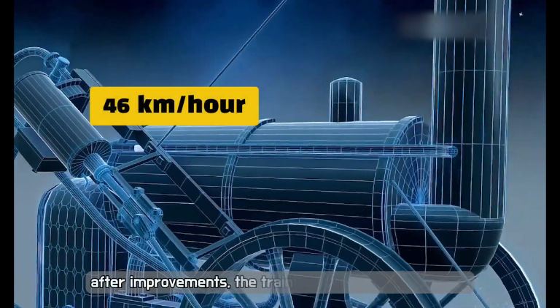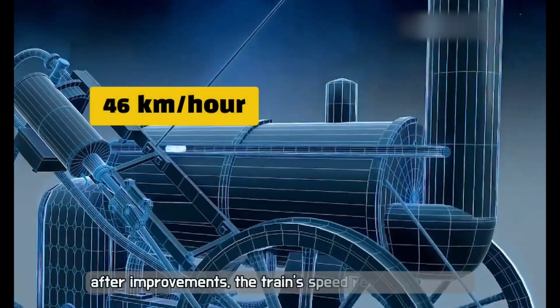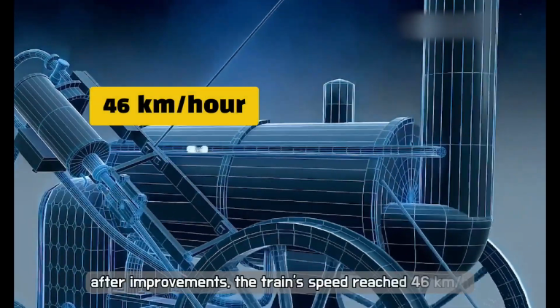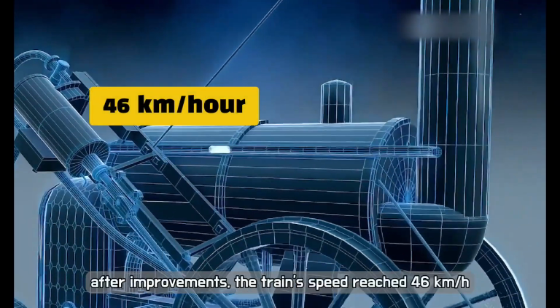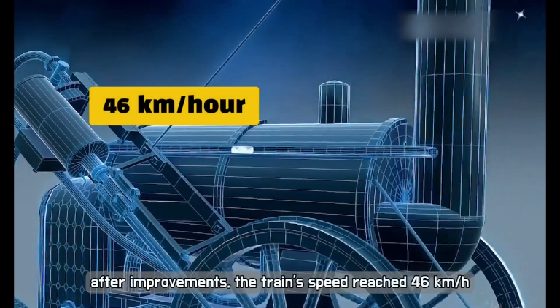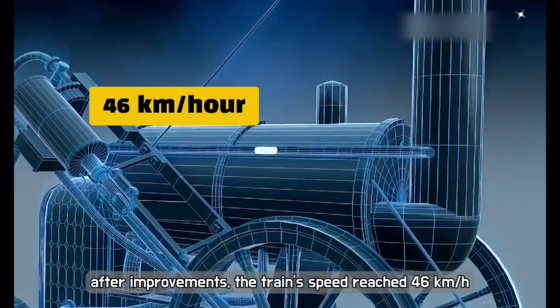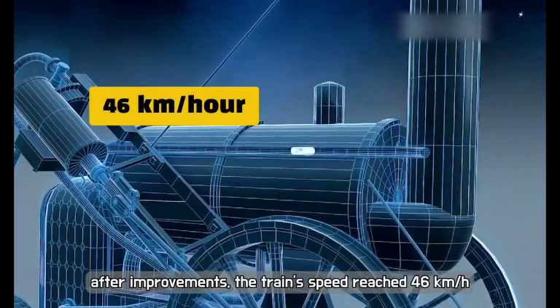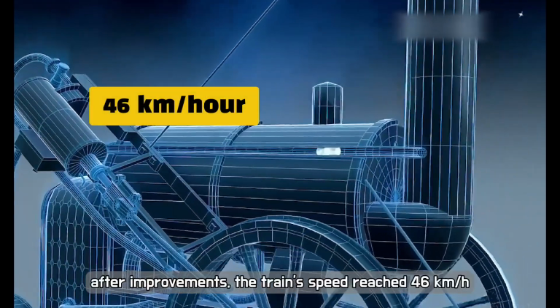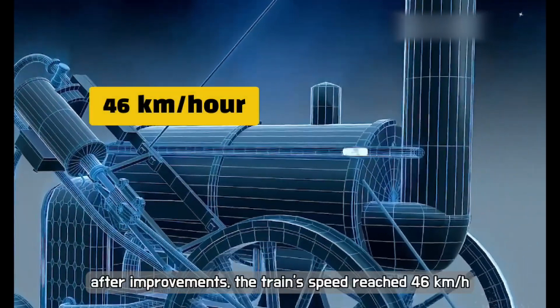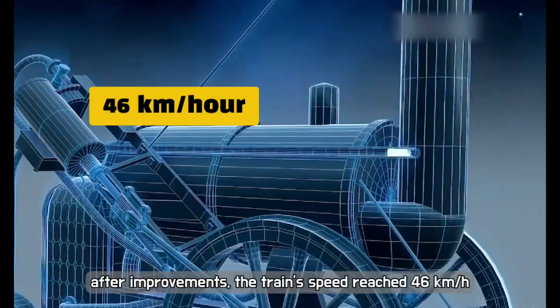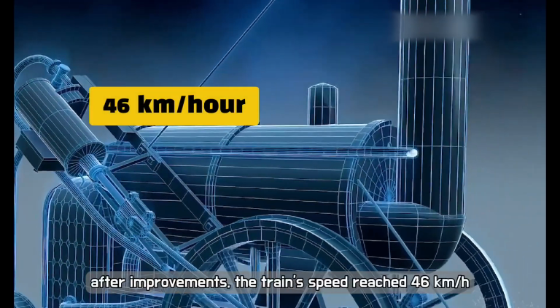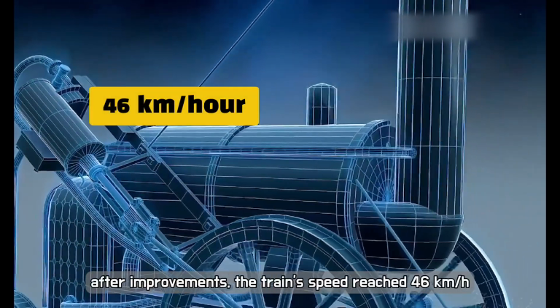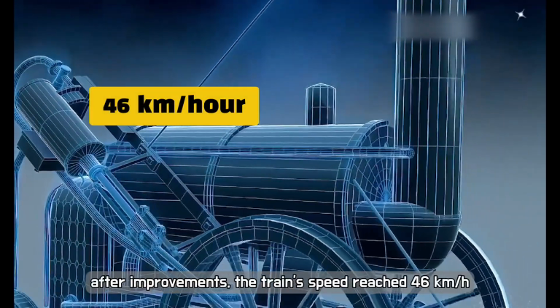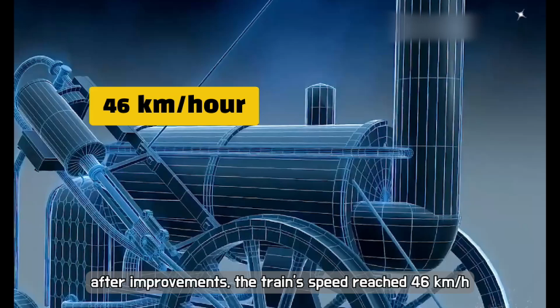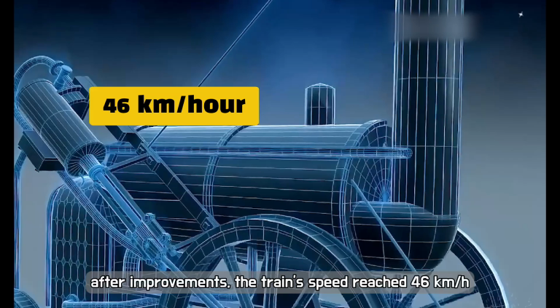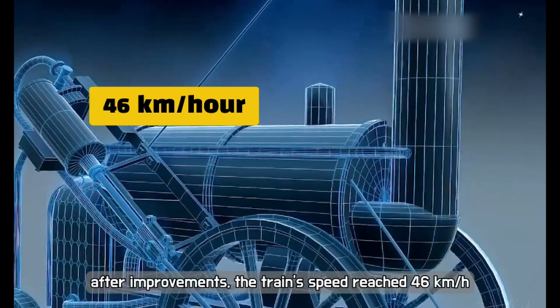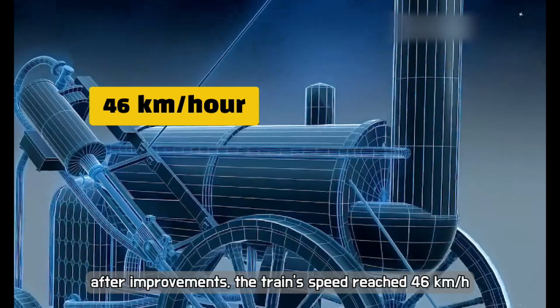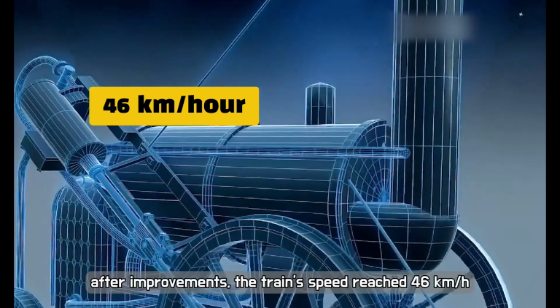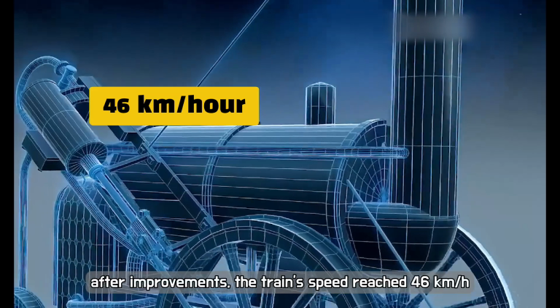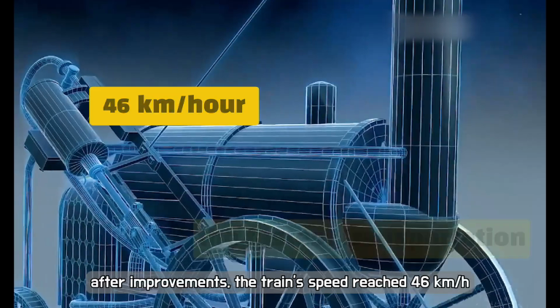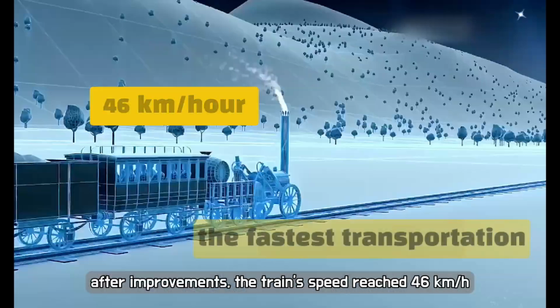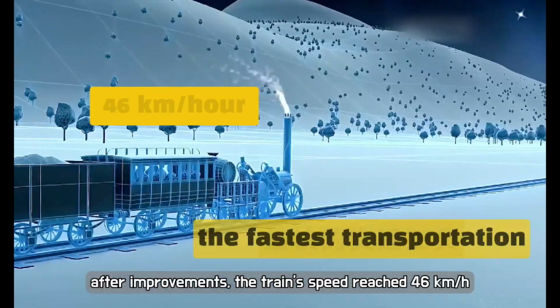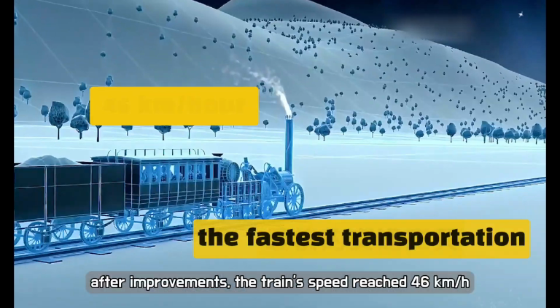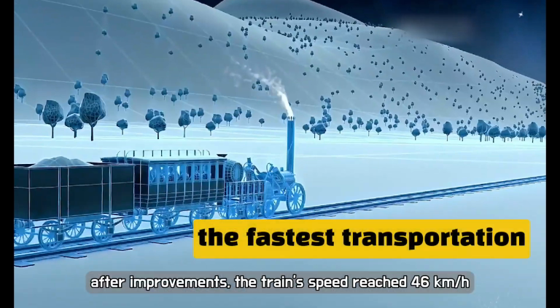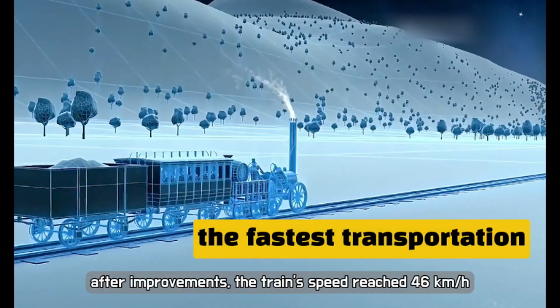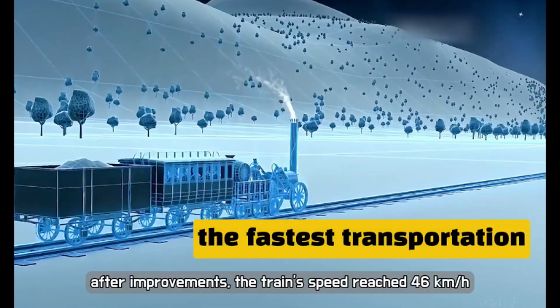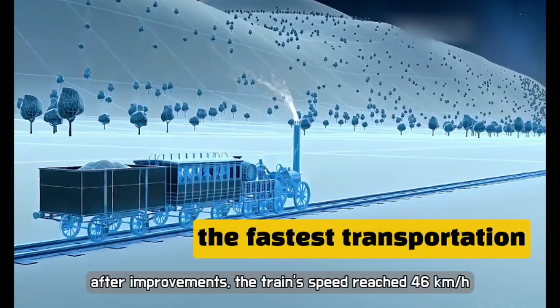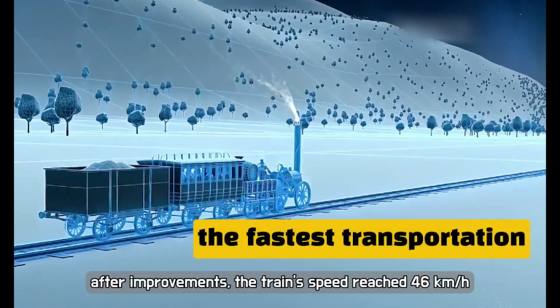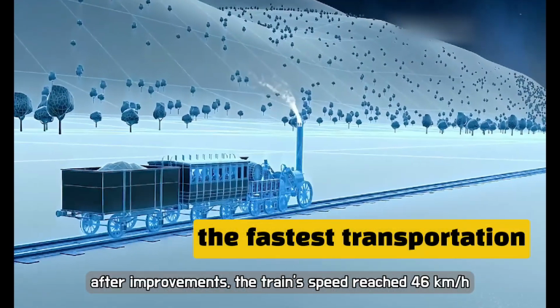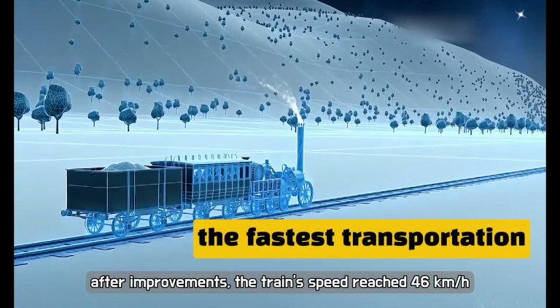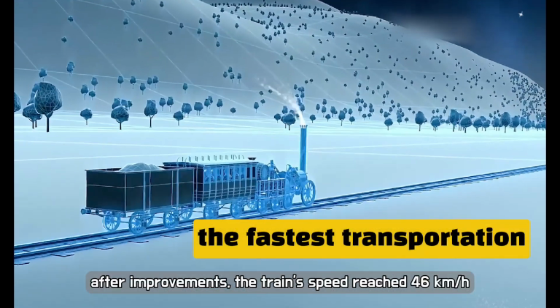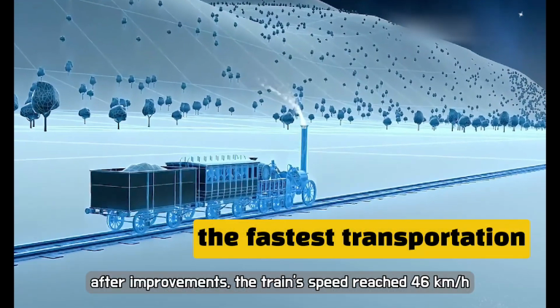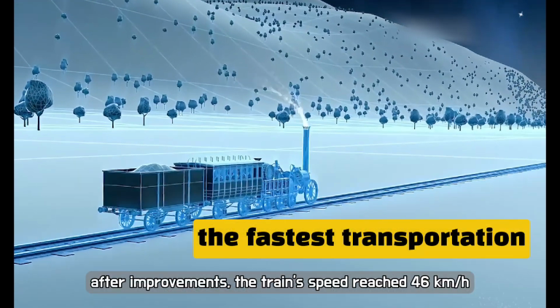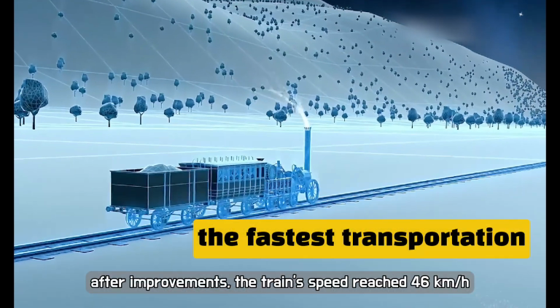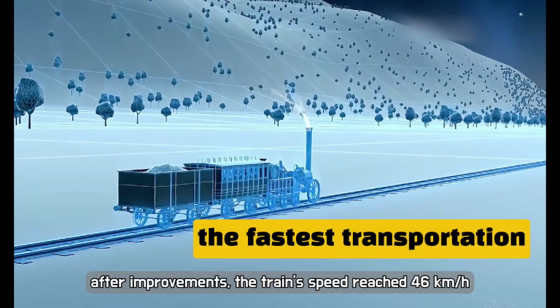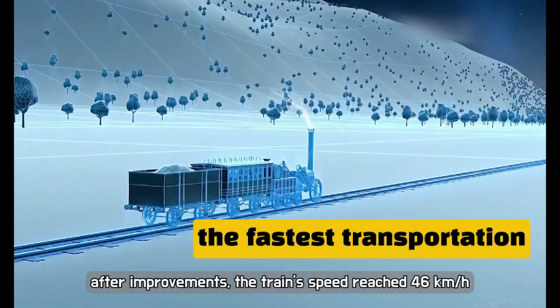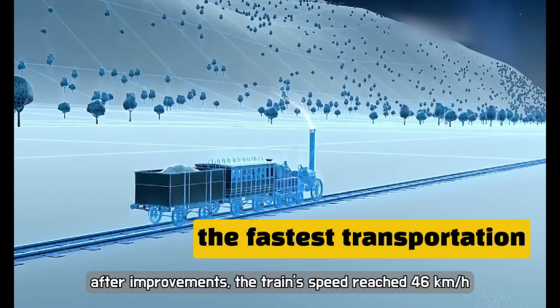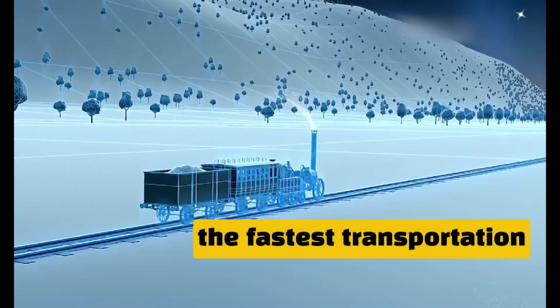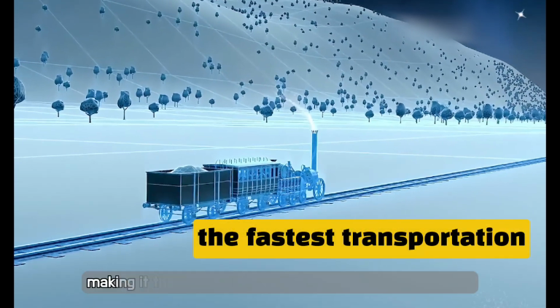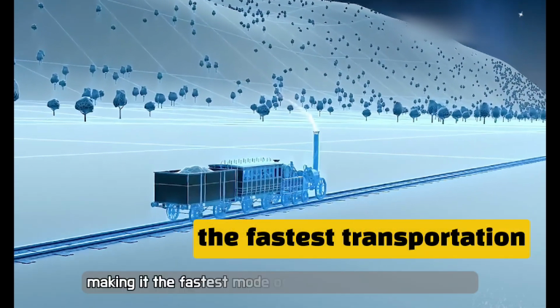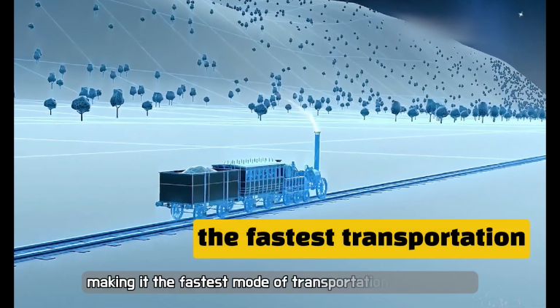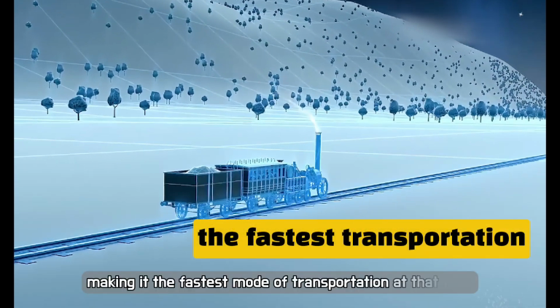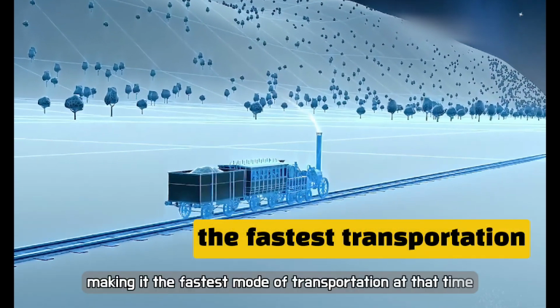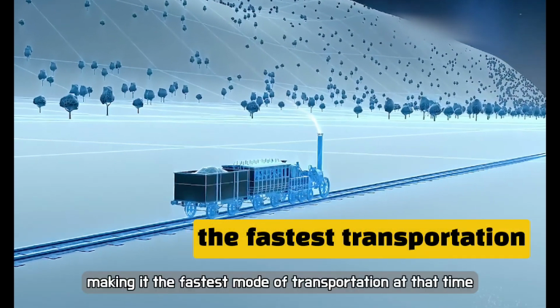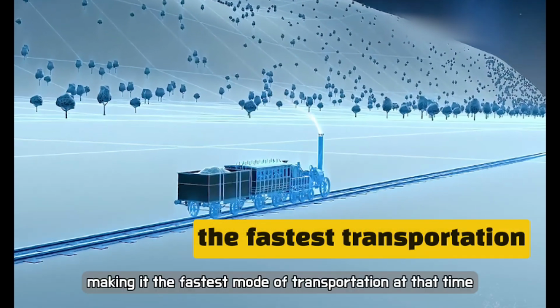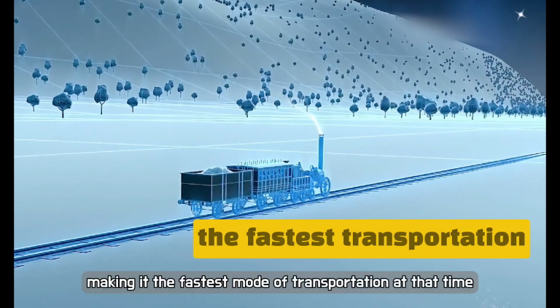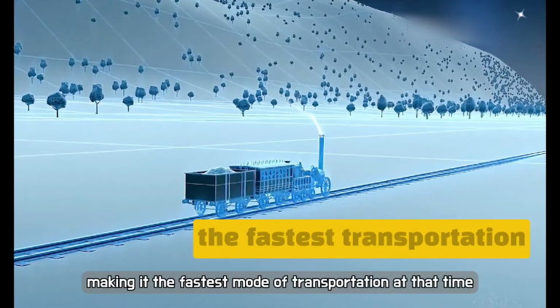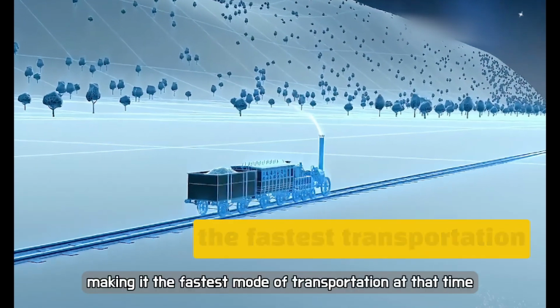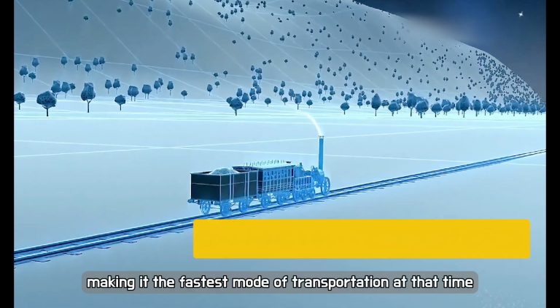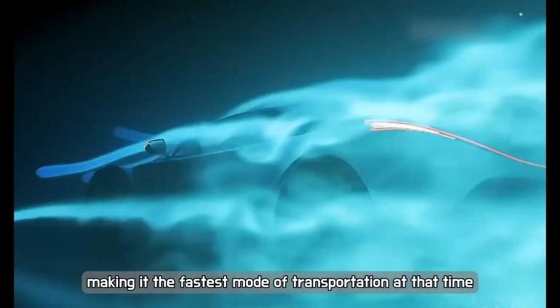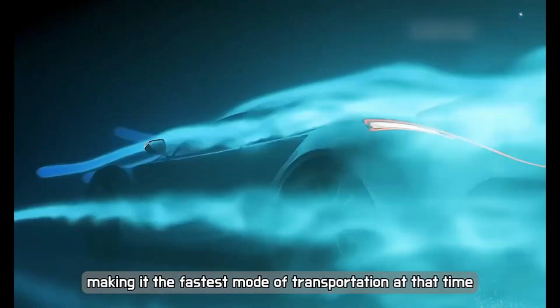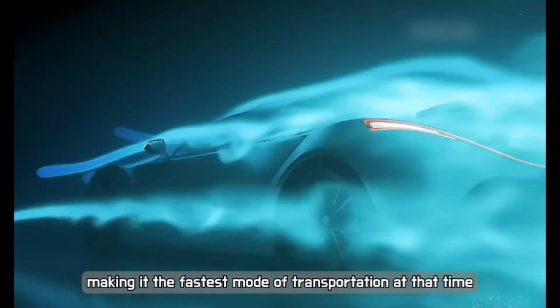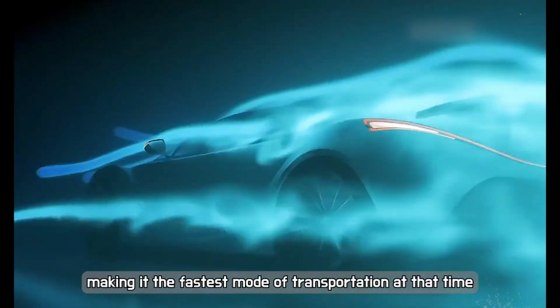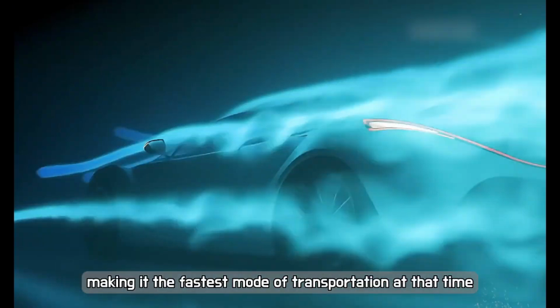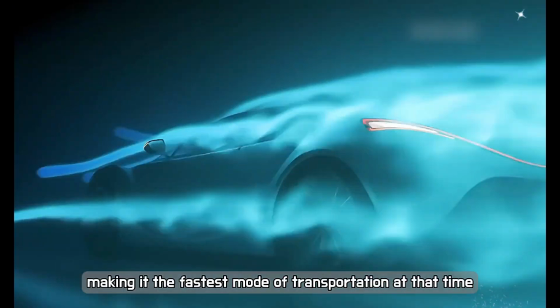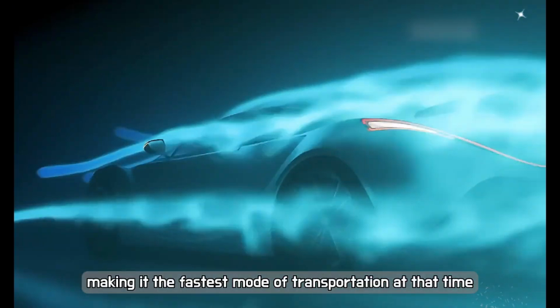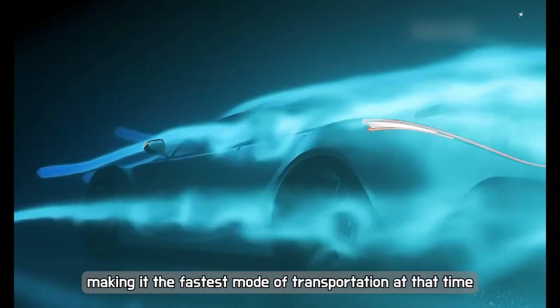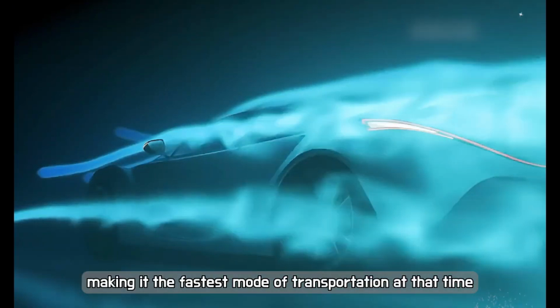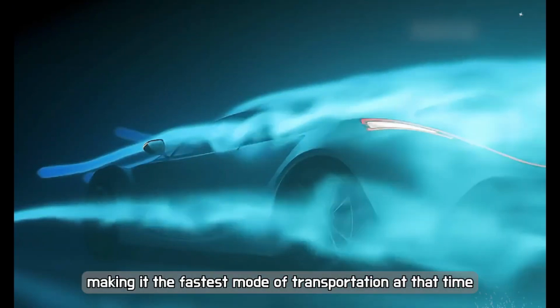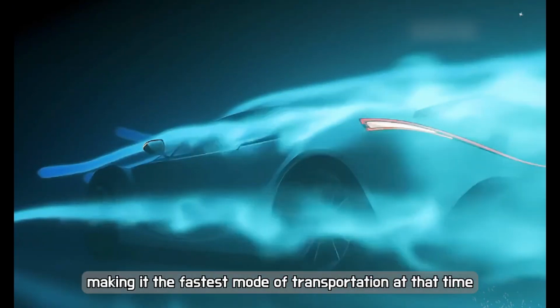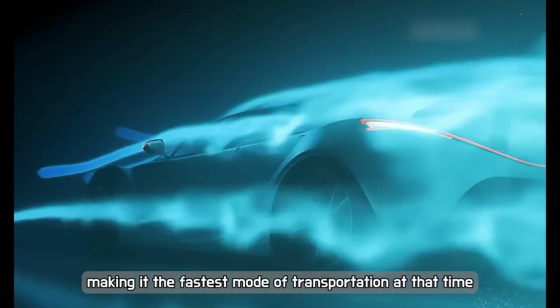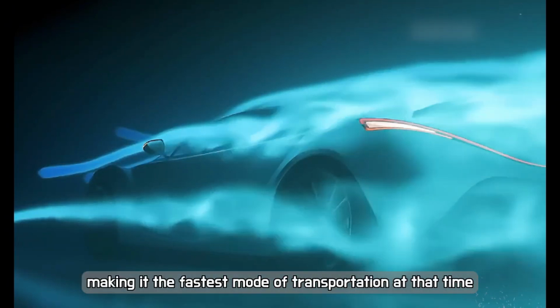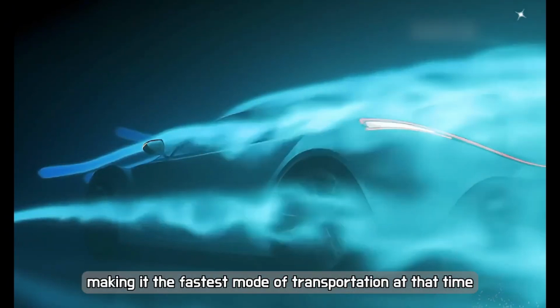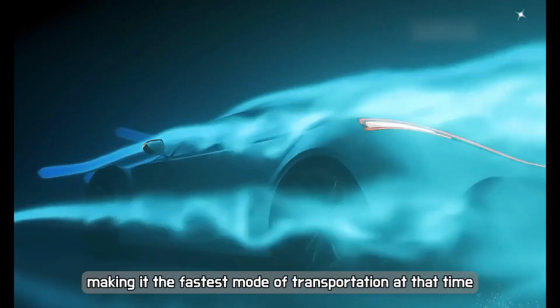After improvements, the train's speed reached 46 kilometres per hour, making it the fastest mode of transportation at that time.